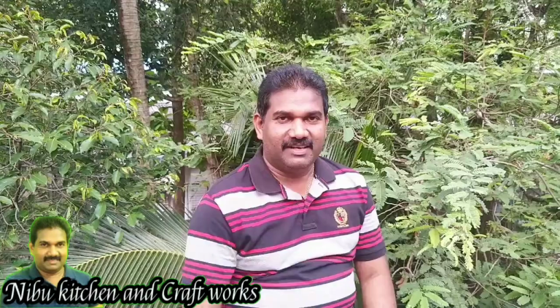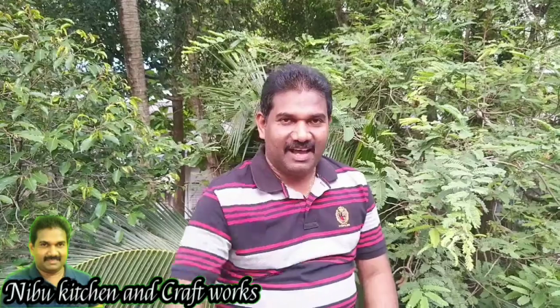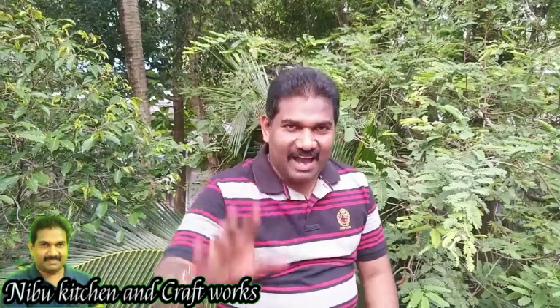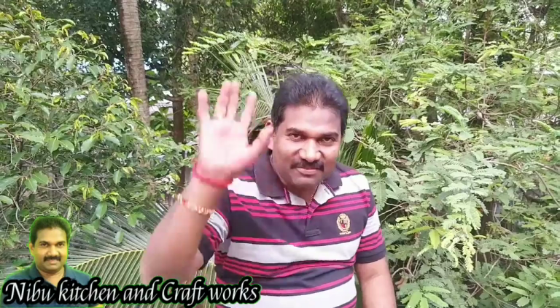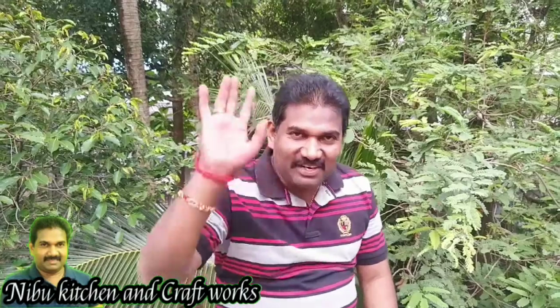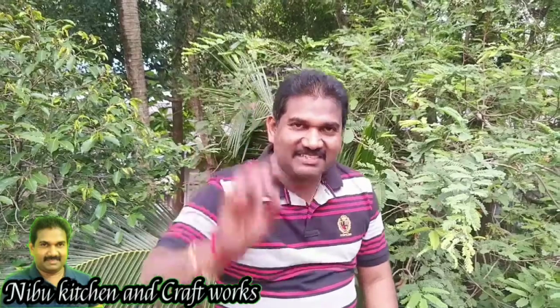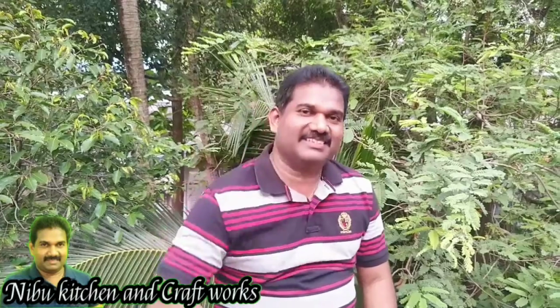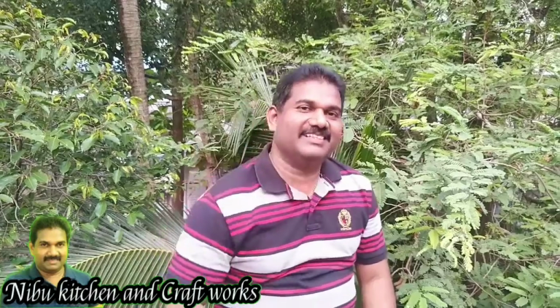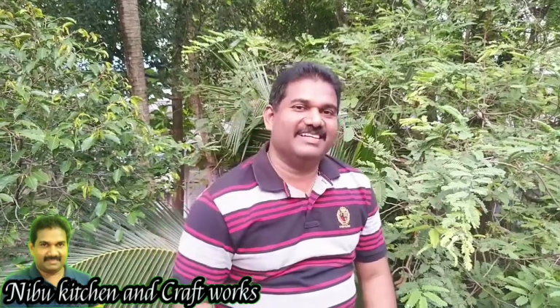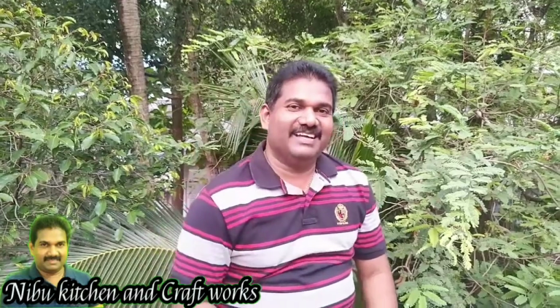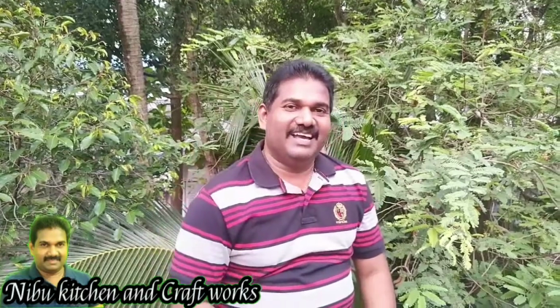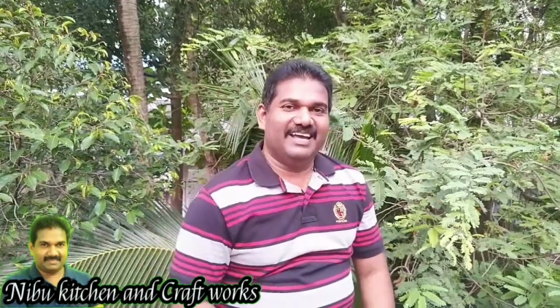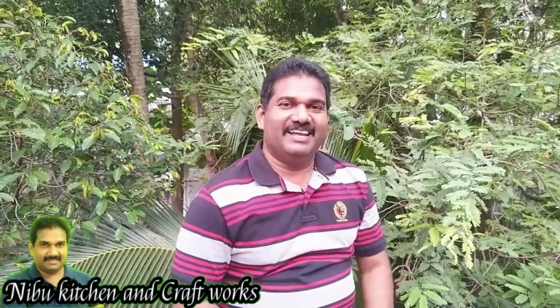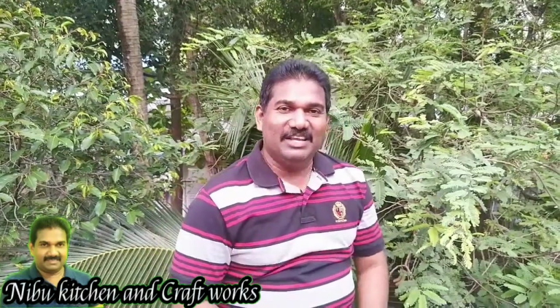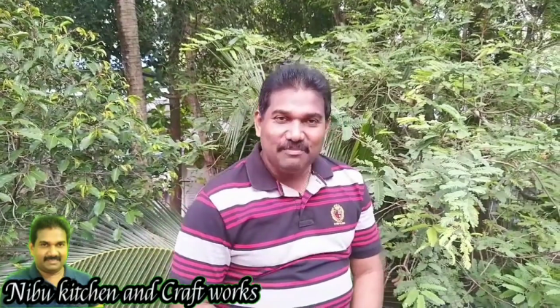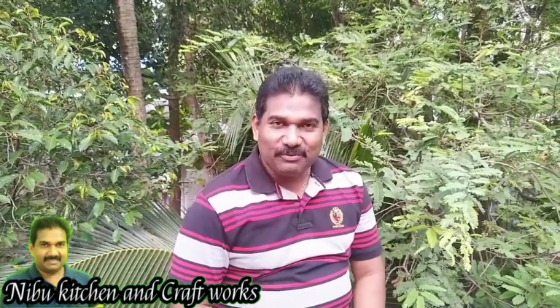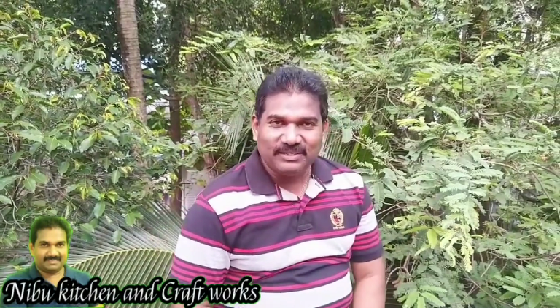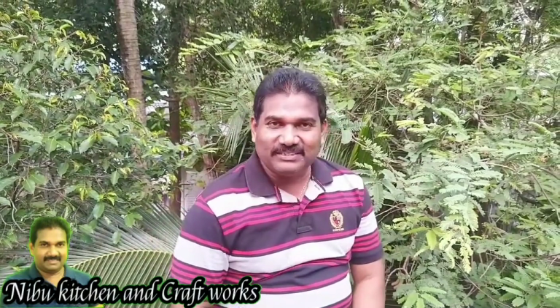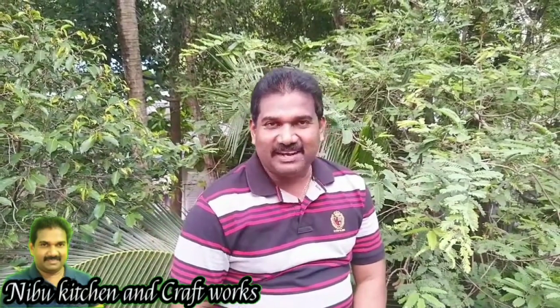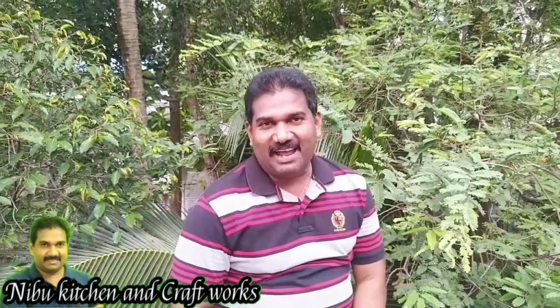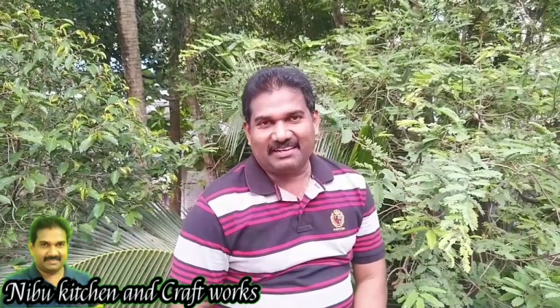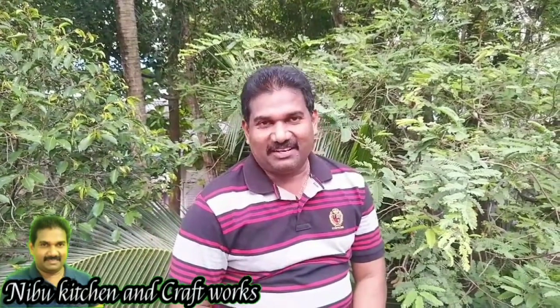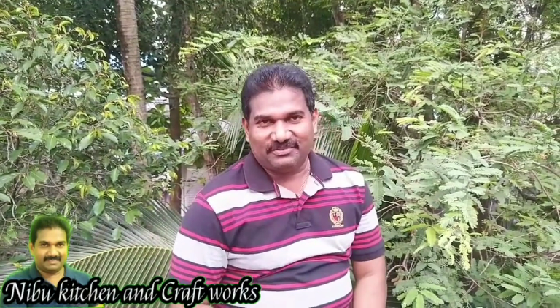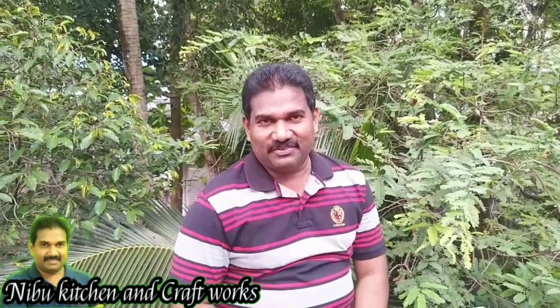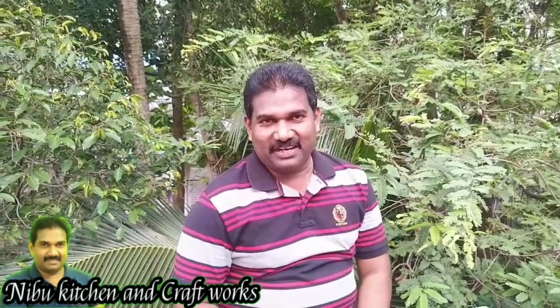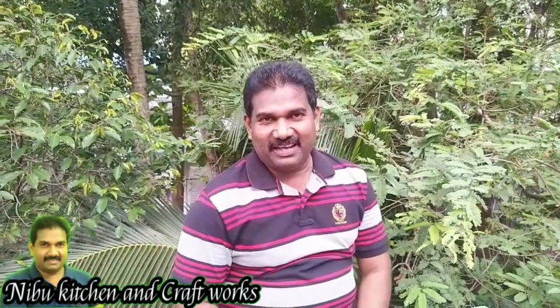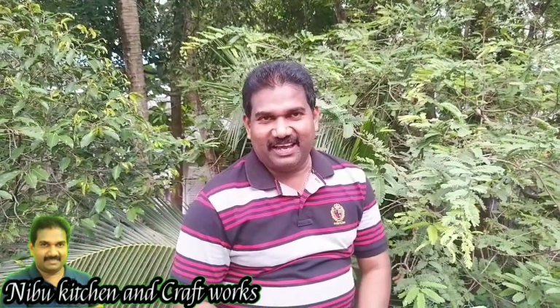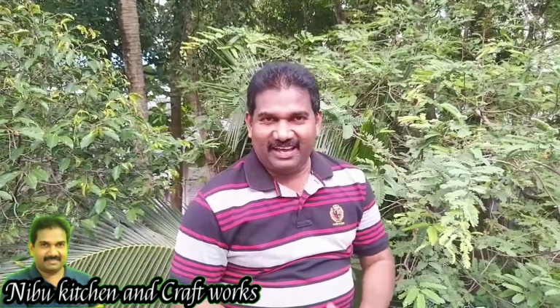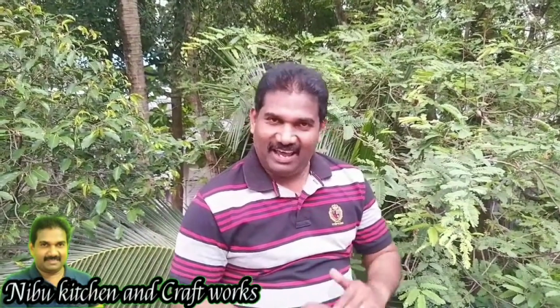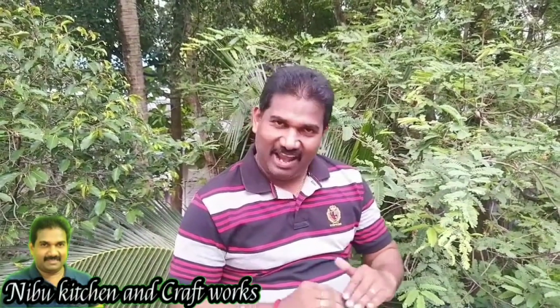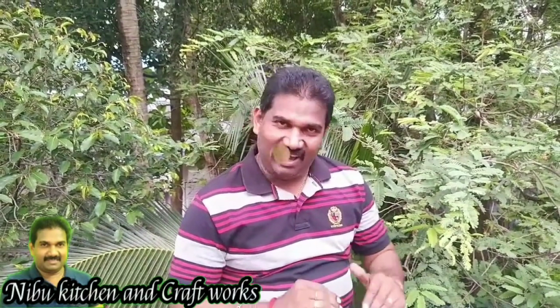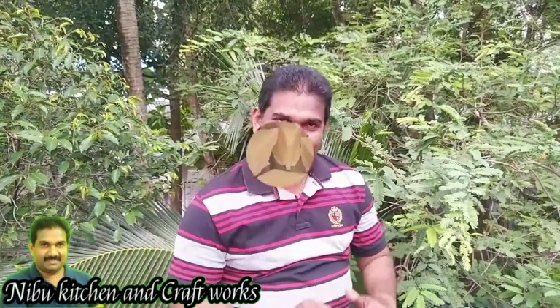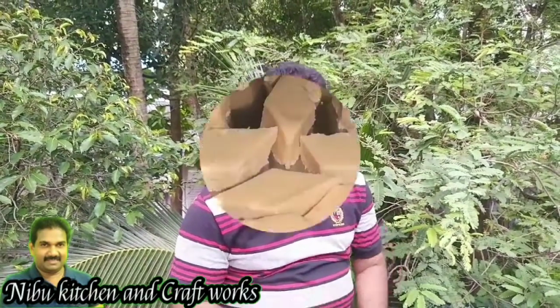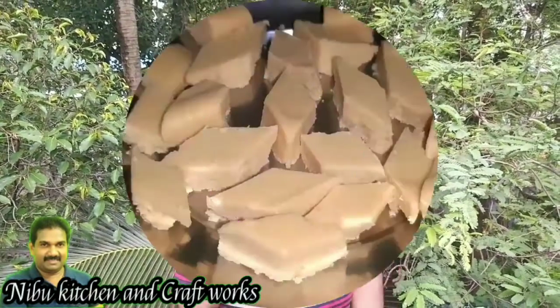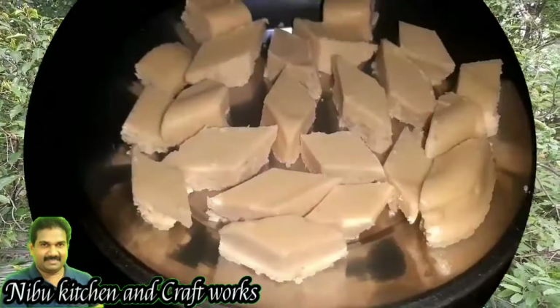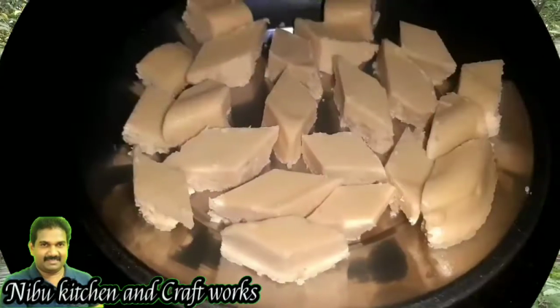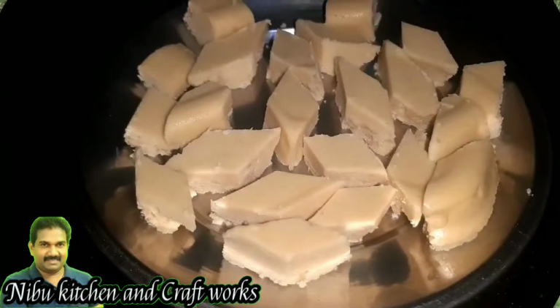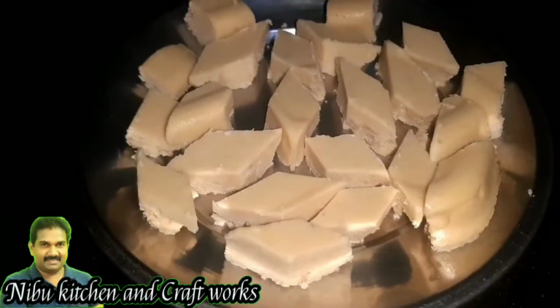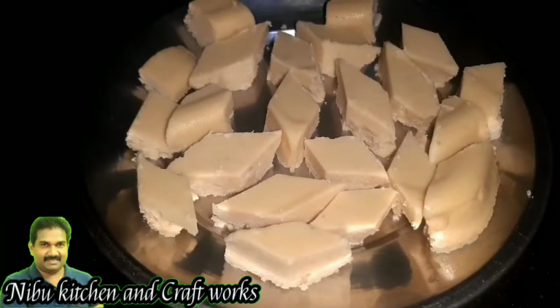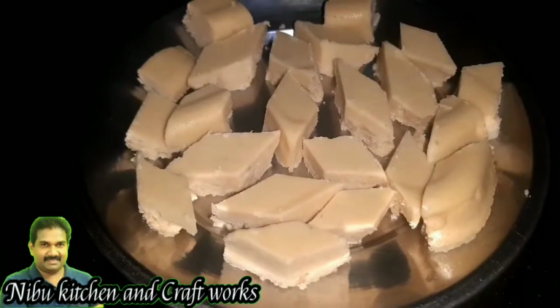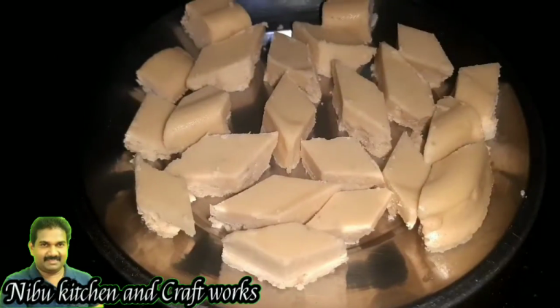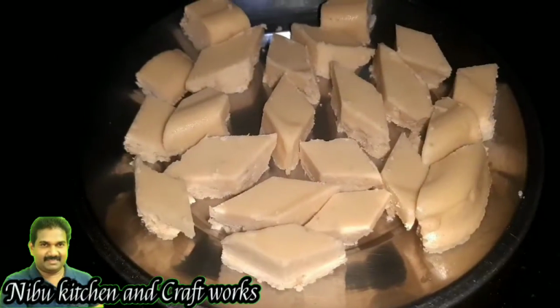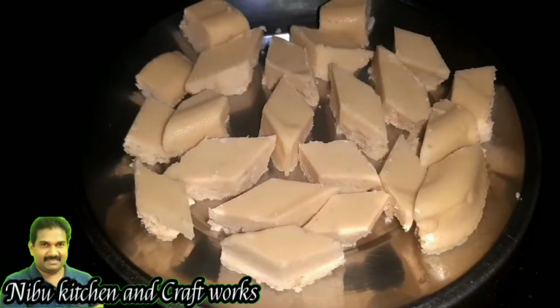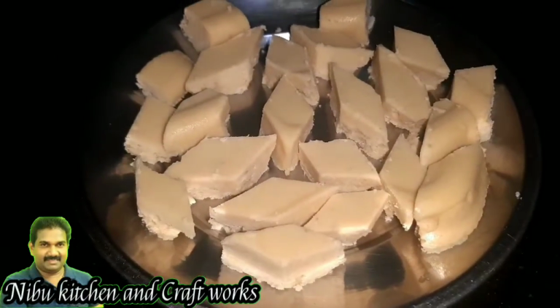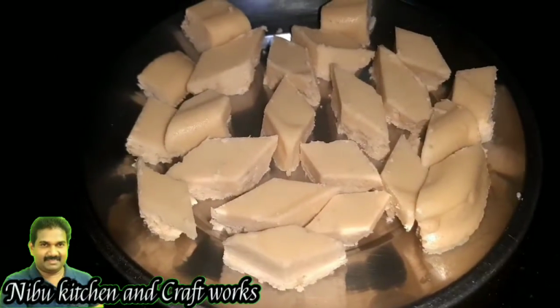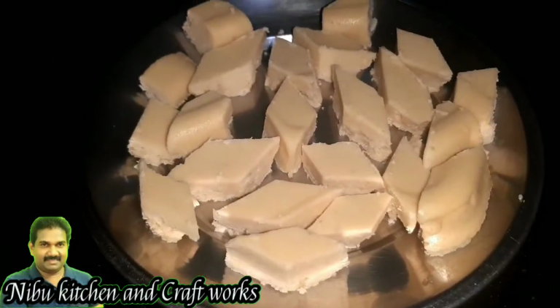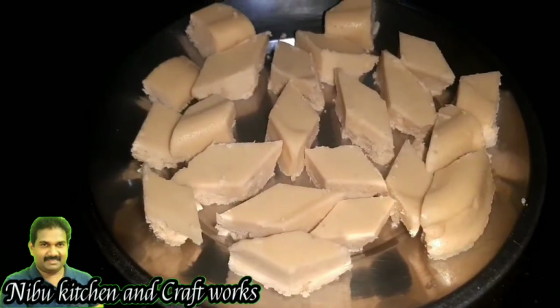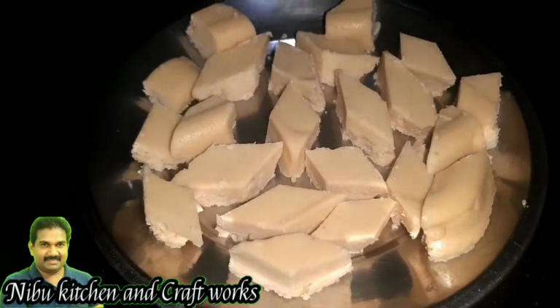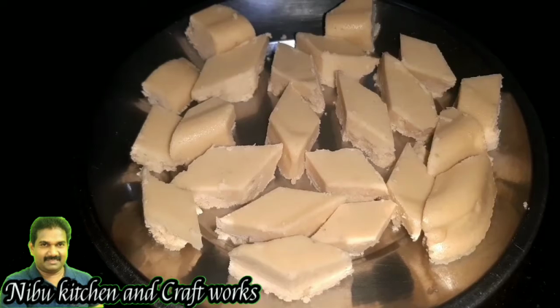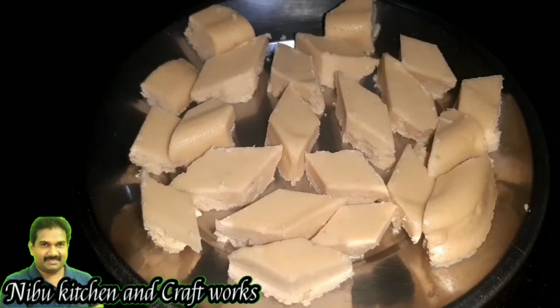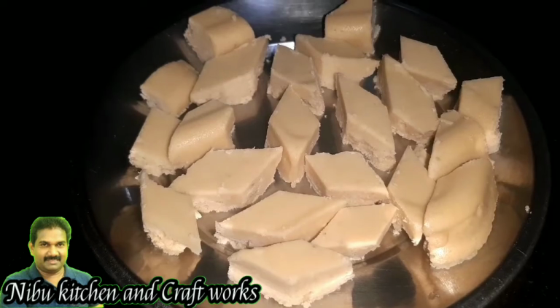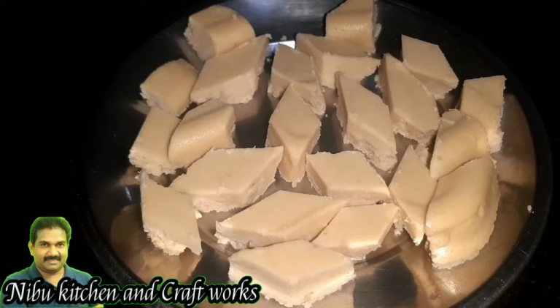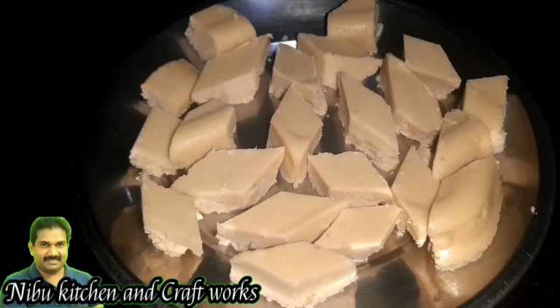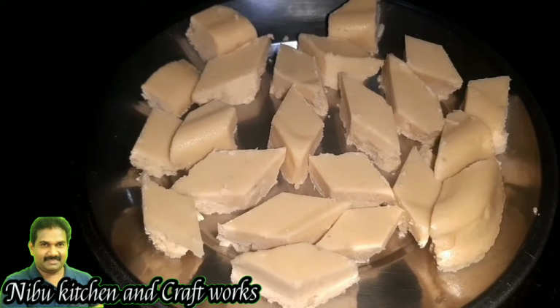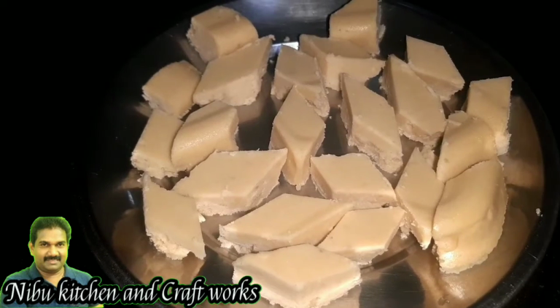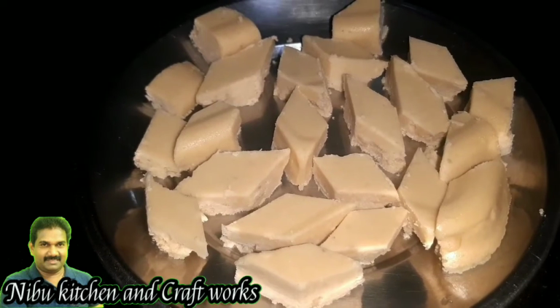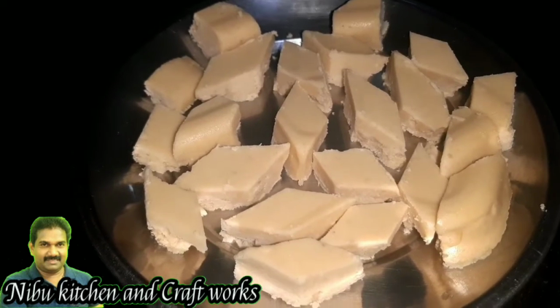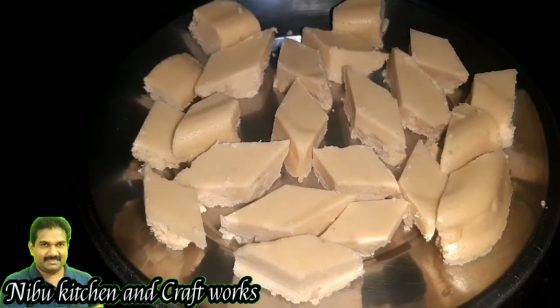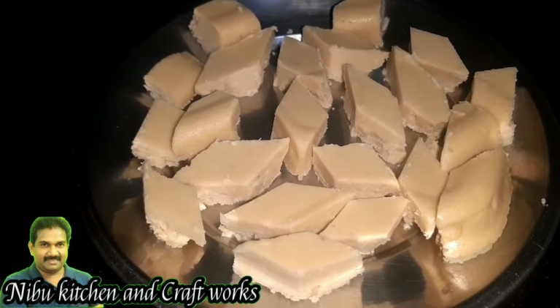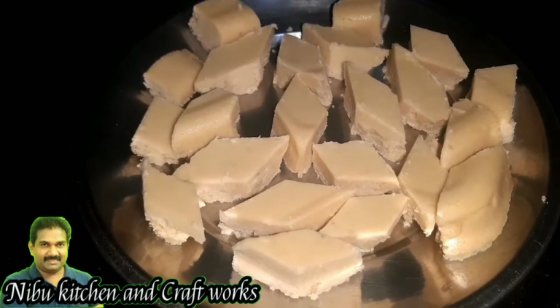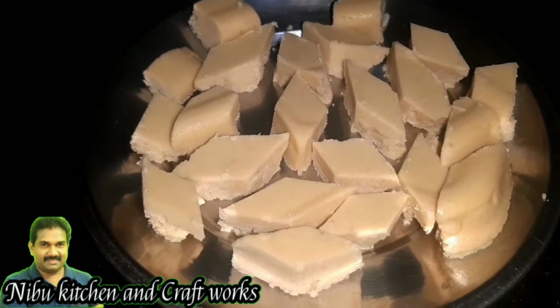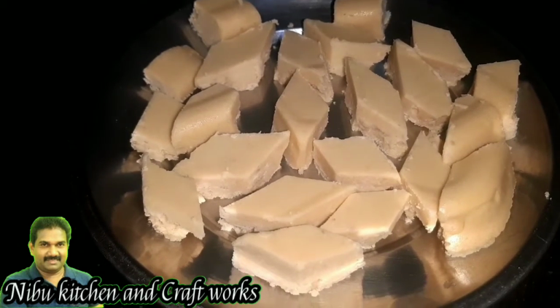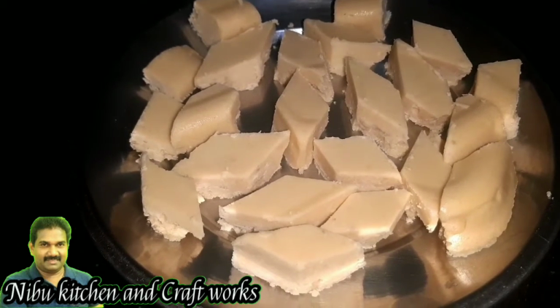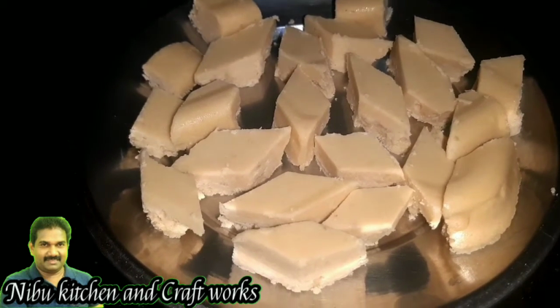Hi friends, I'm going to talk to you all about Nibu Kitchen & Craftwork. I'm going to talk to you all about this recipe.